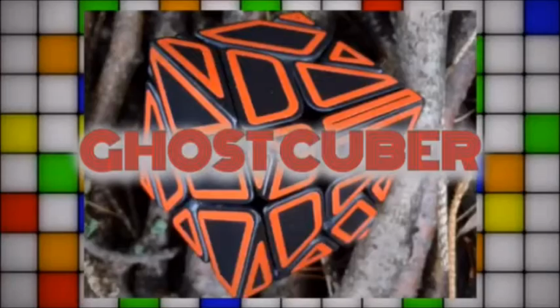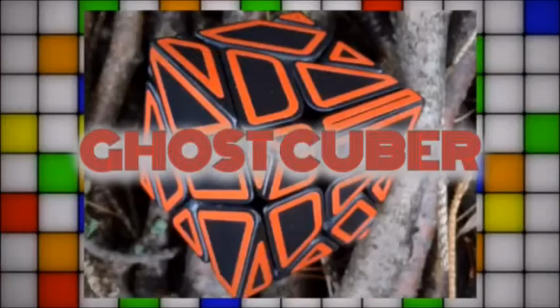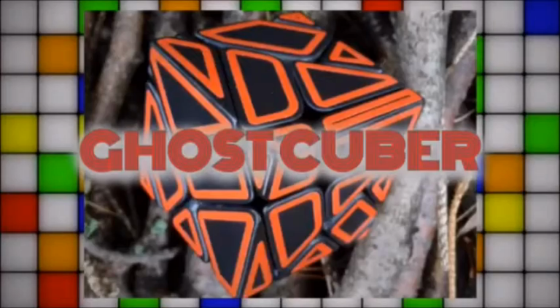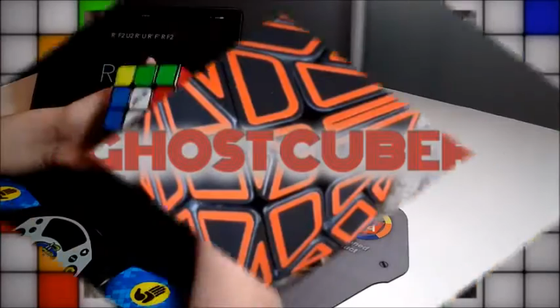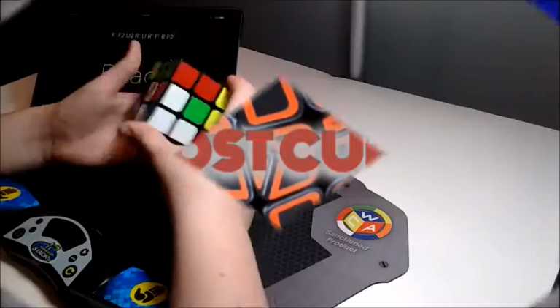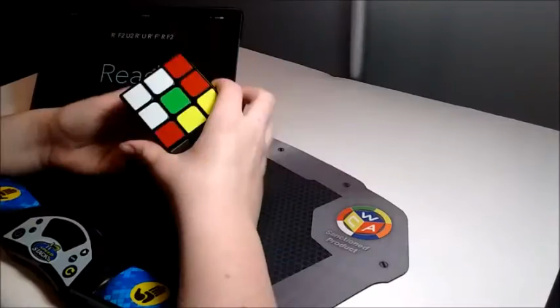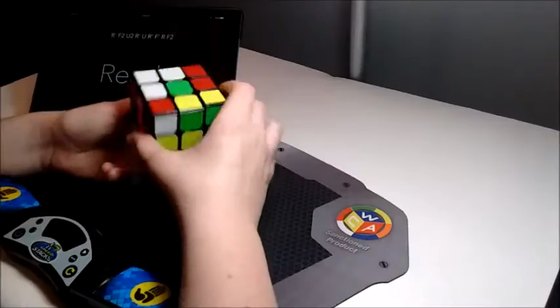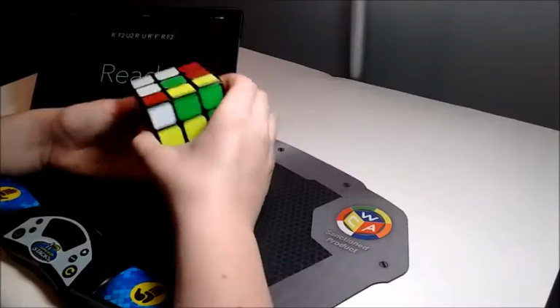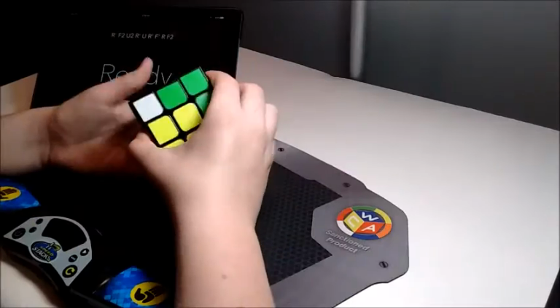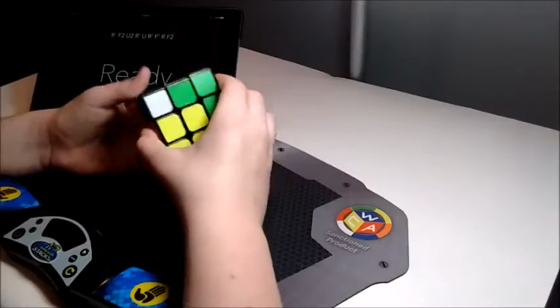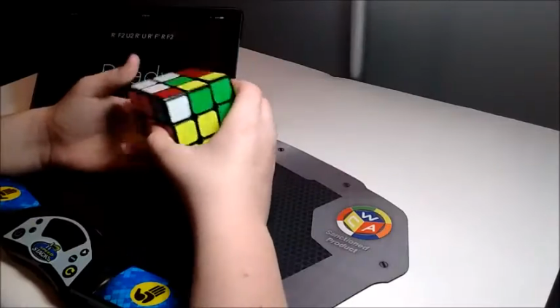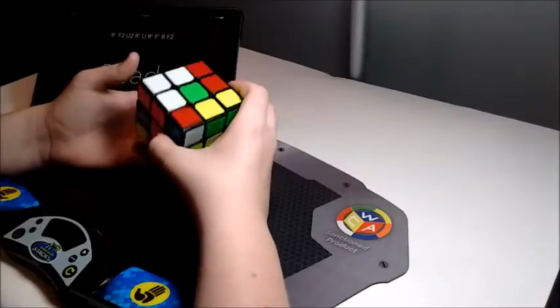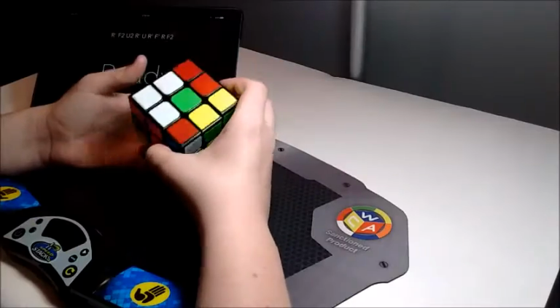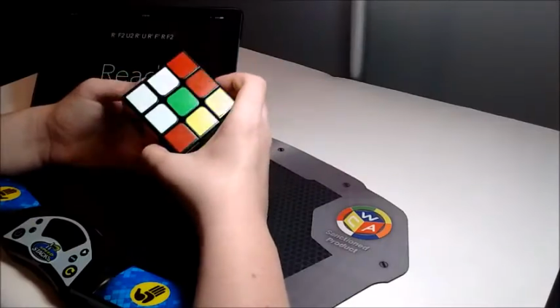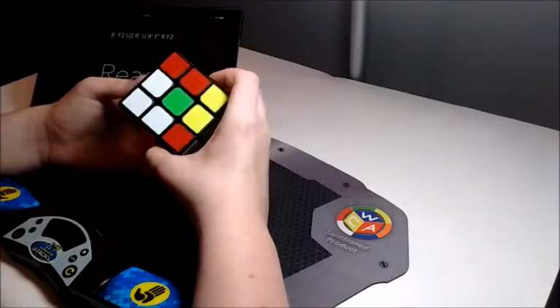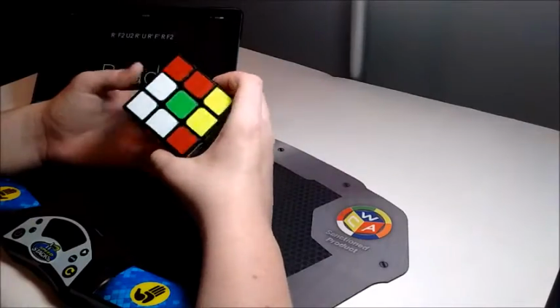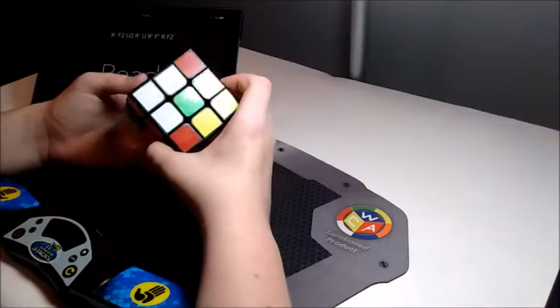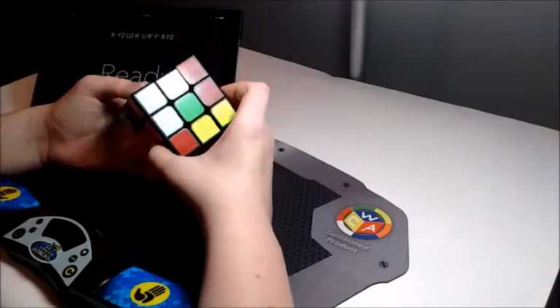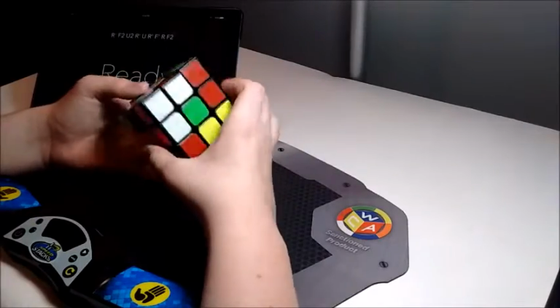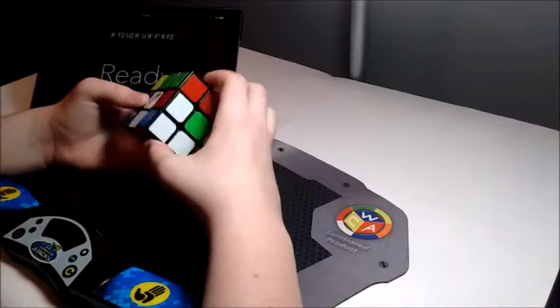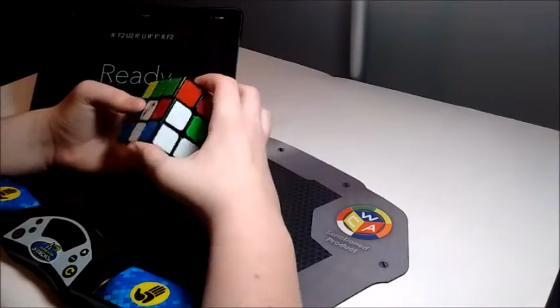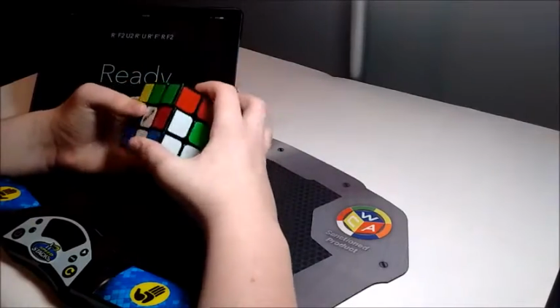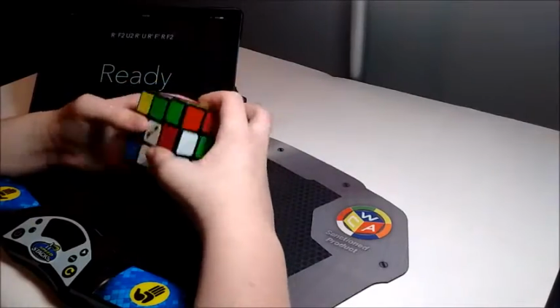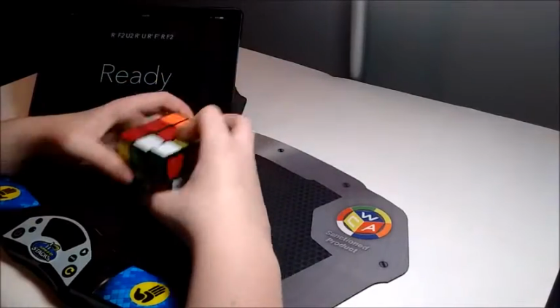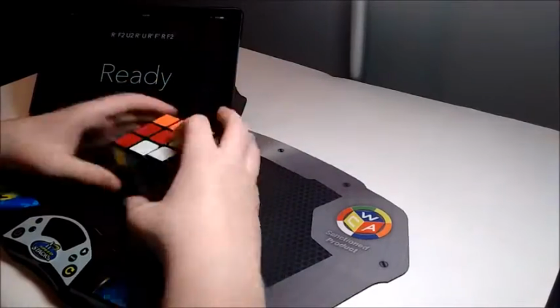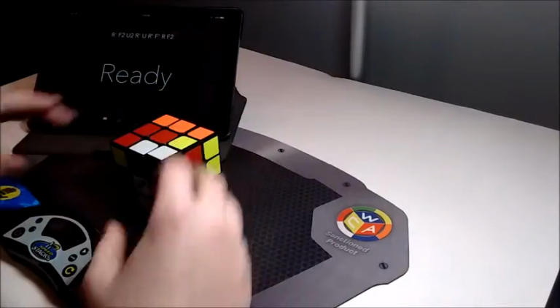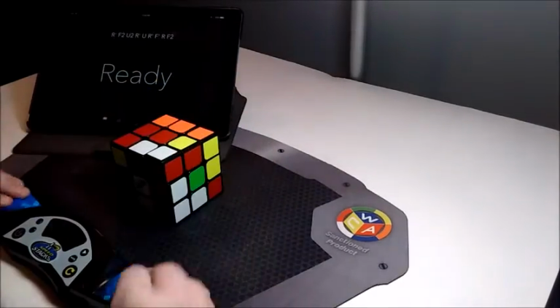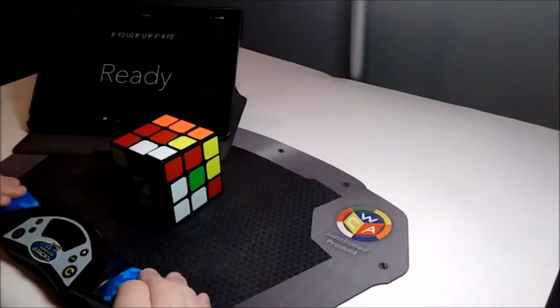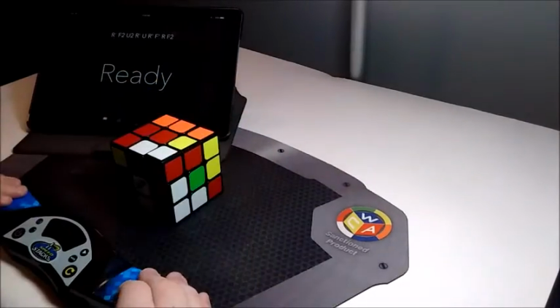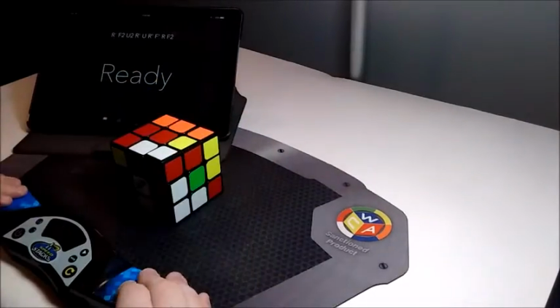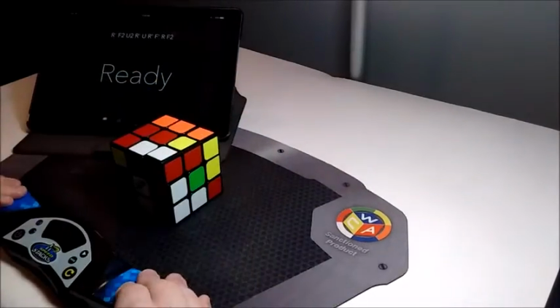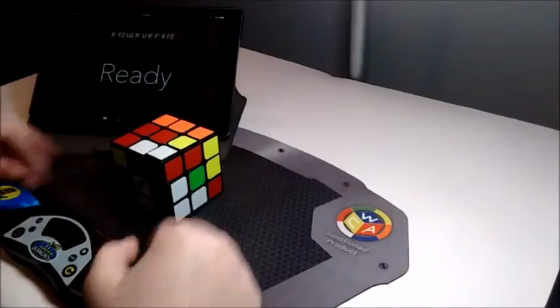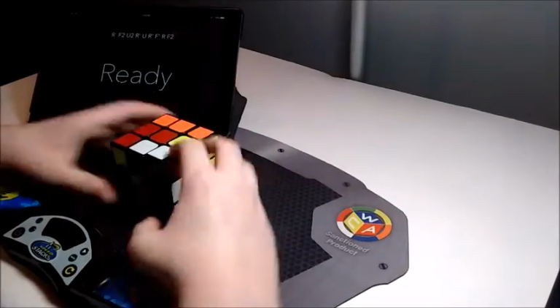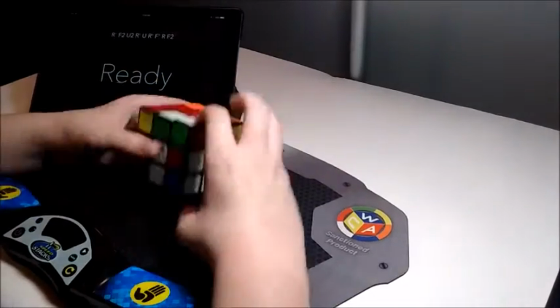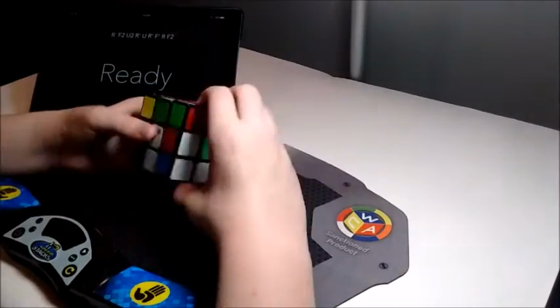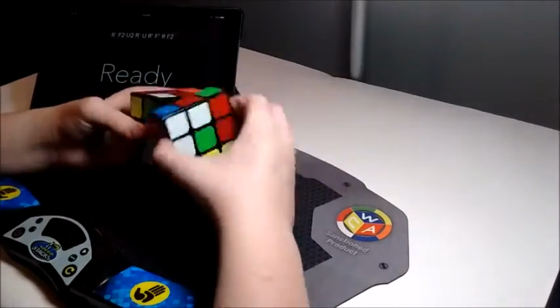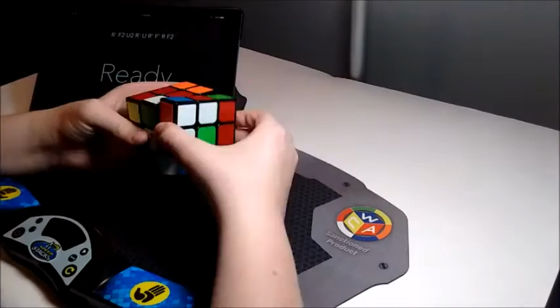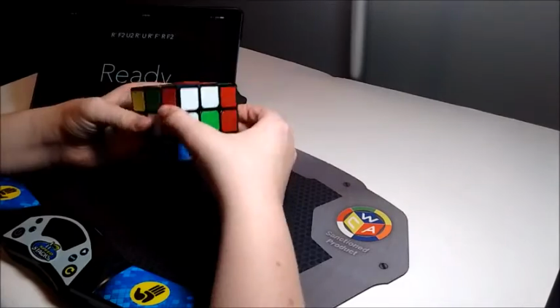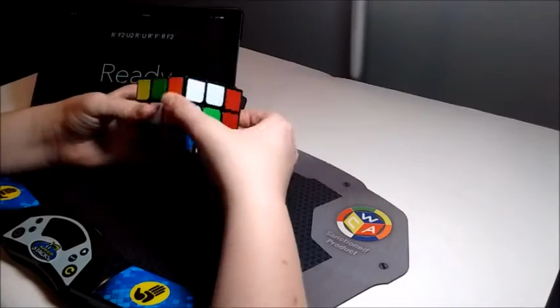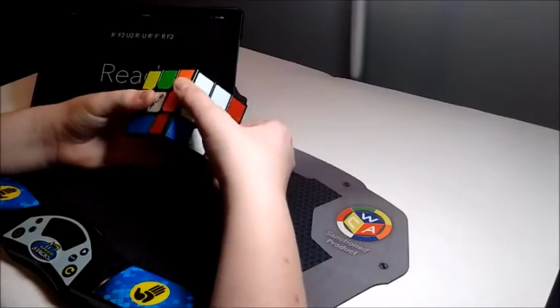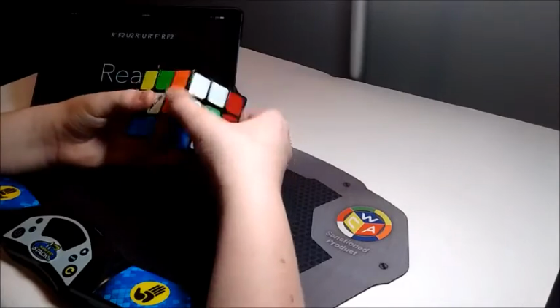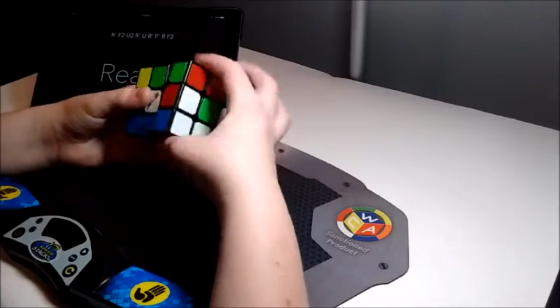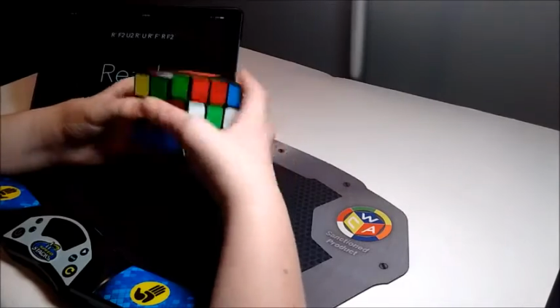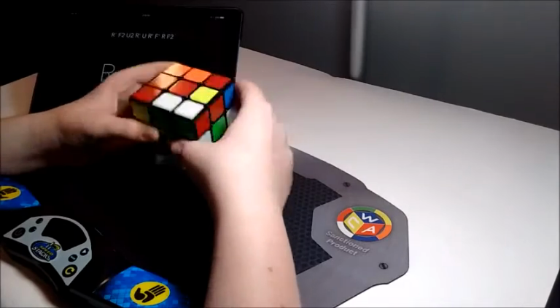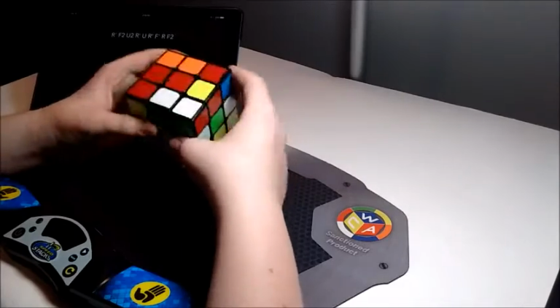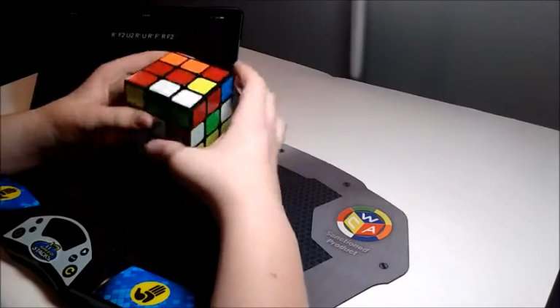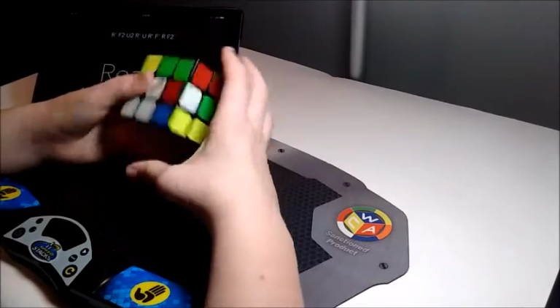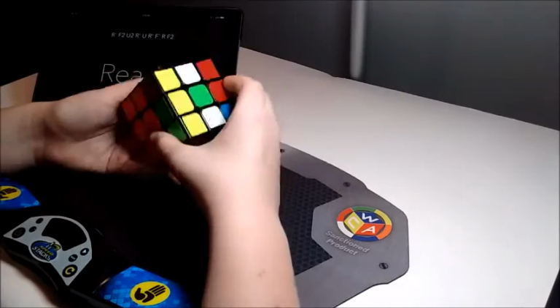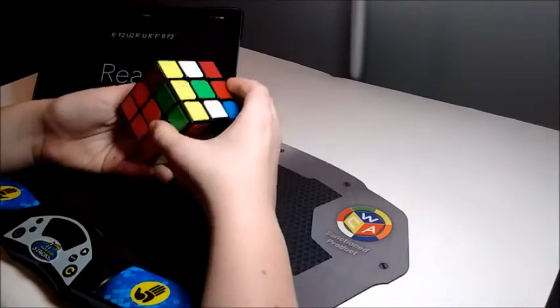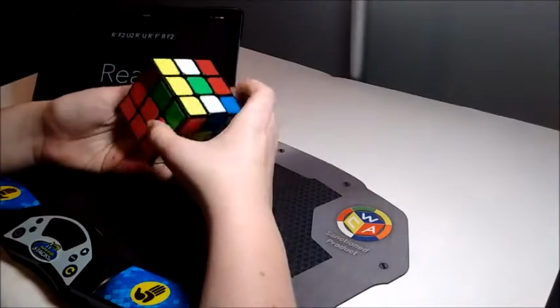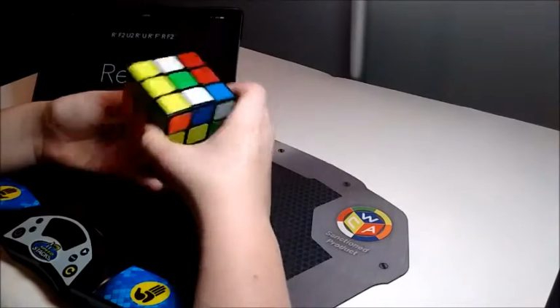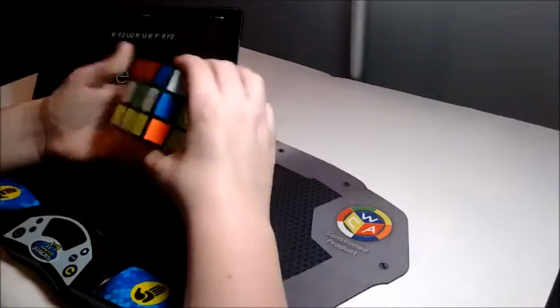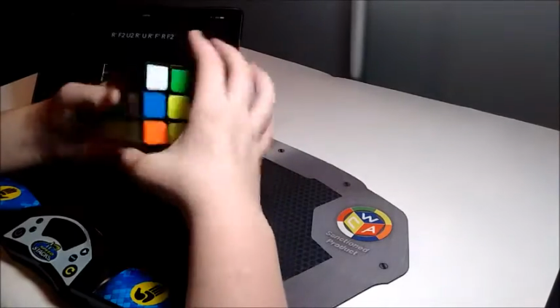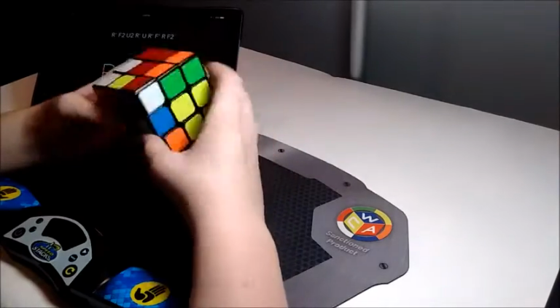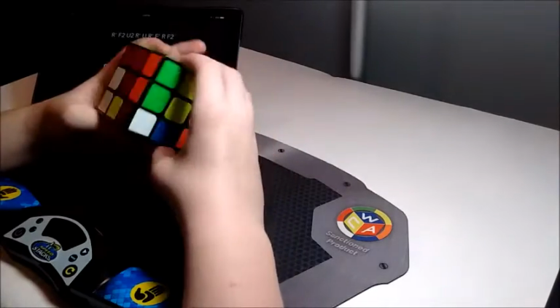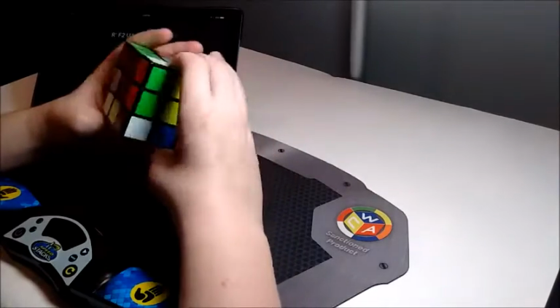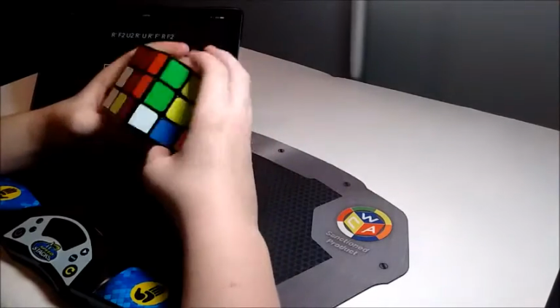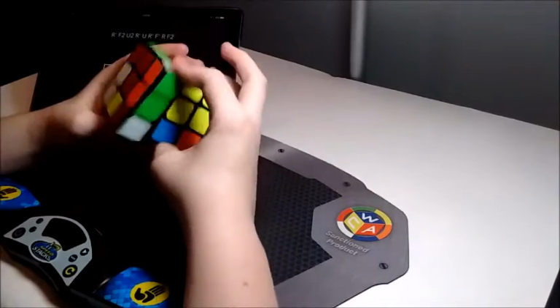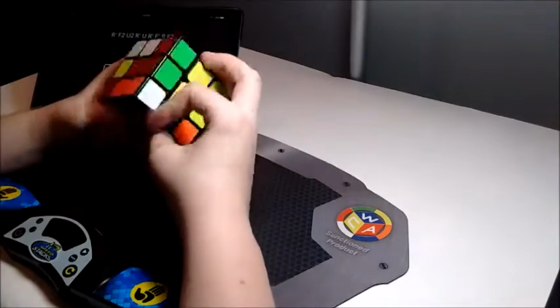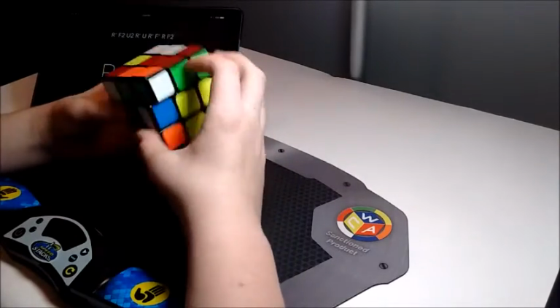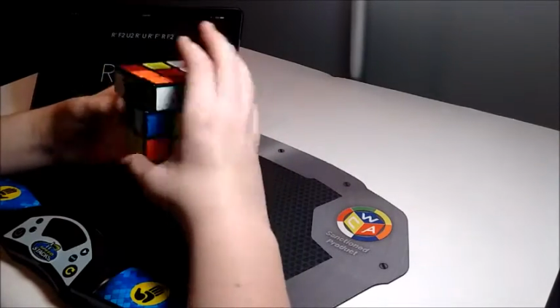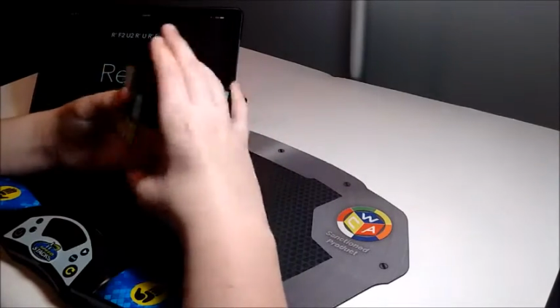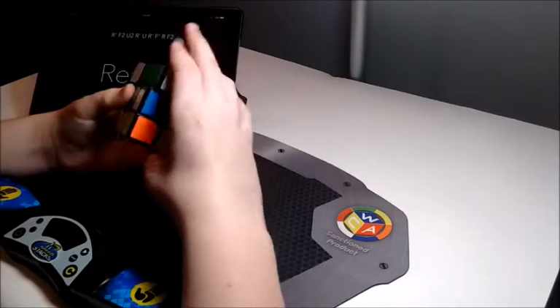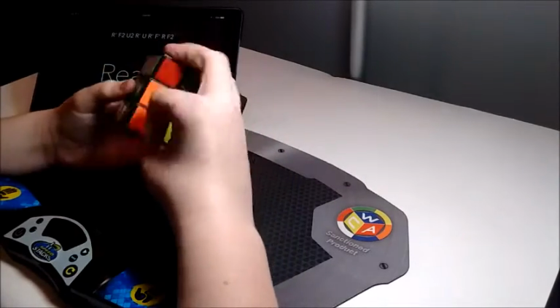Hey guys, it's Ghost Cuber, and today I'm going to be showing you what I think is a pretty cool way of practicing being color neutral on 3x3.